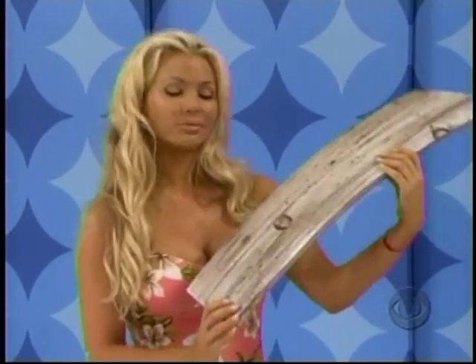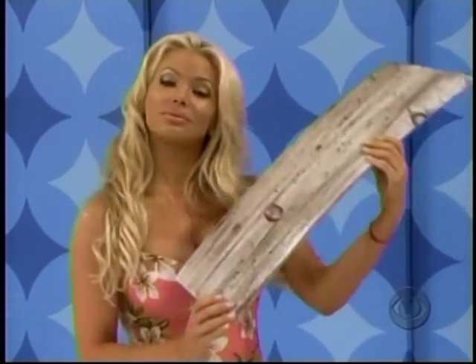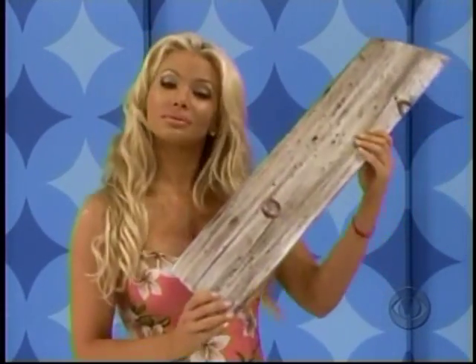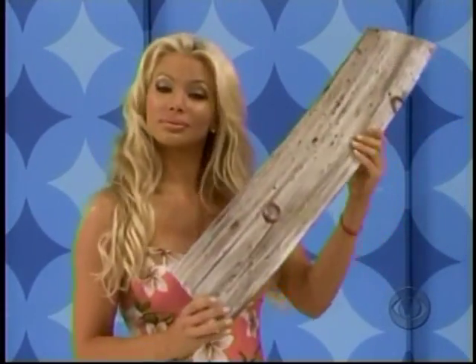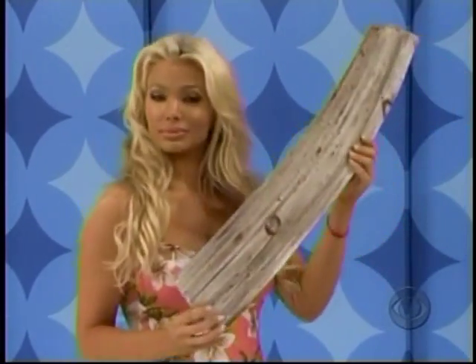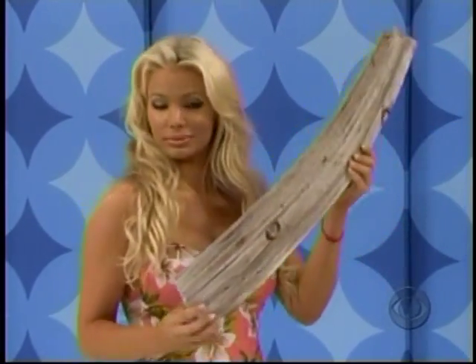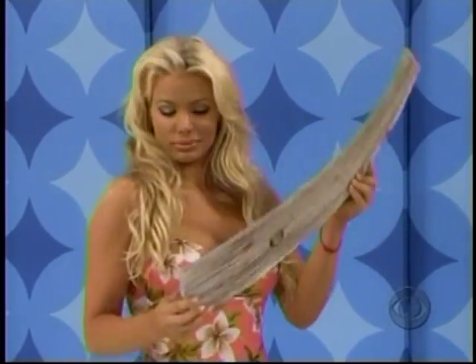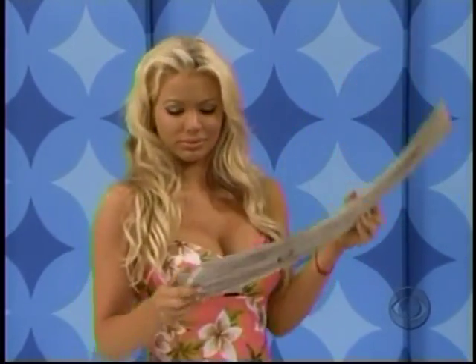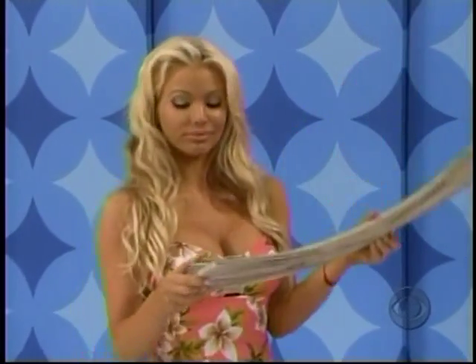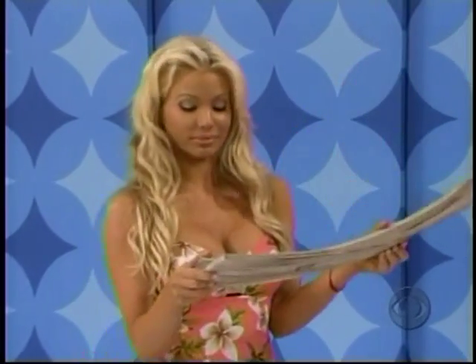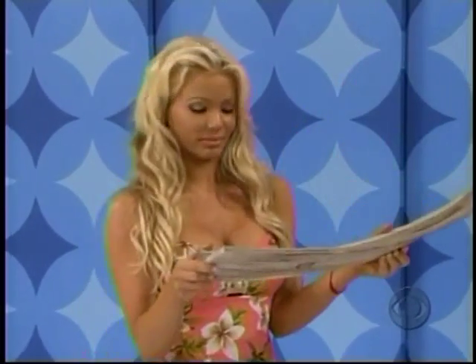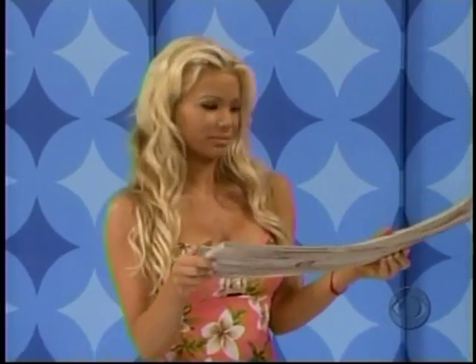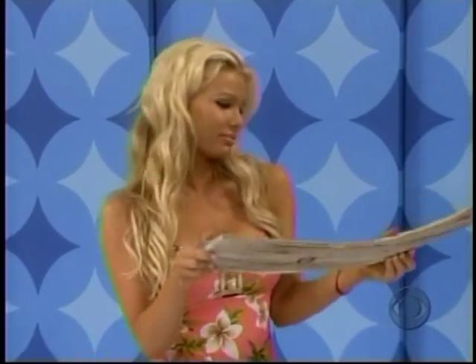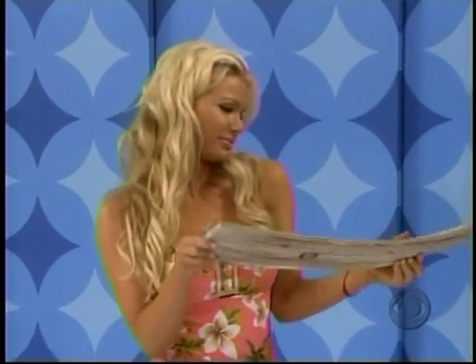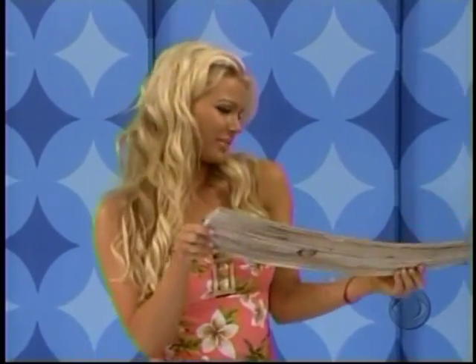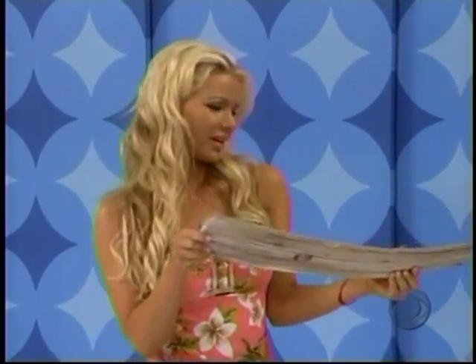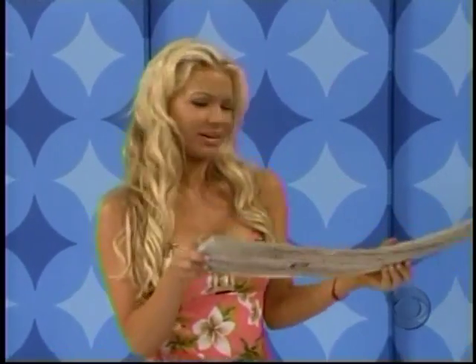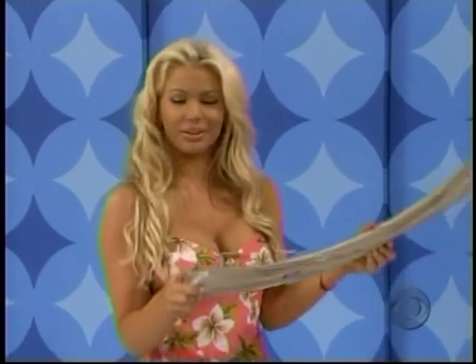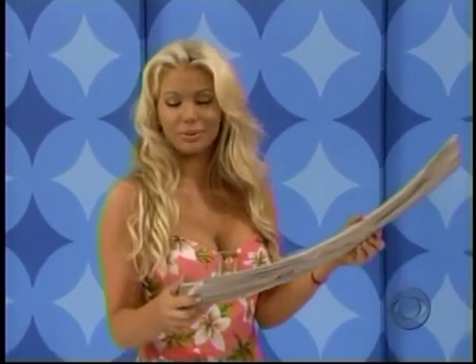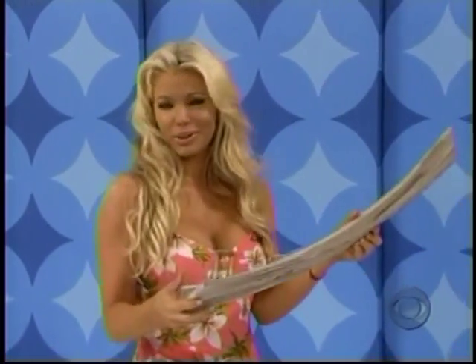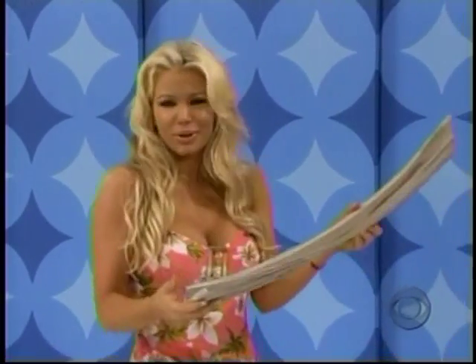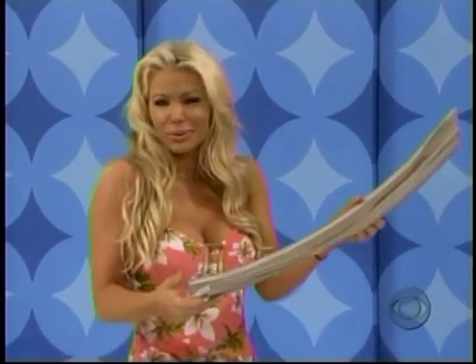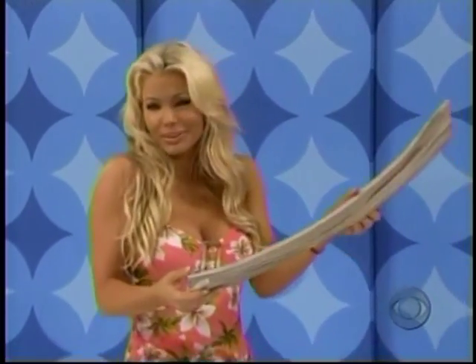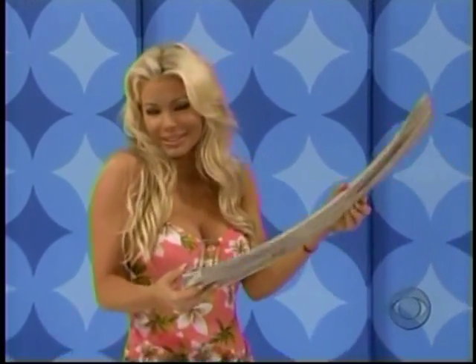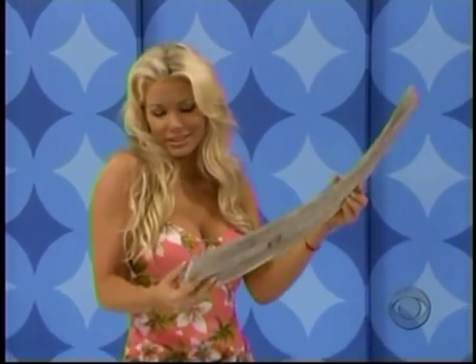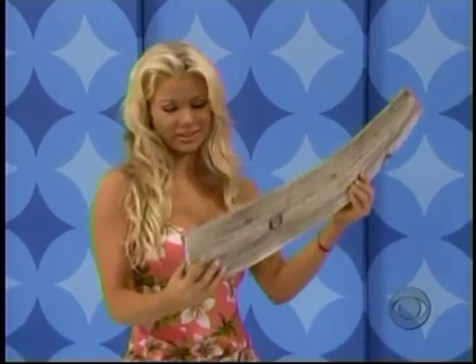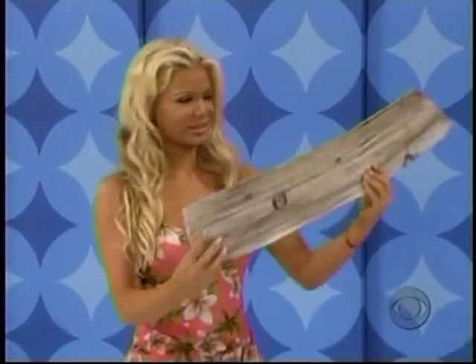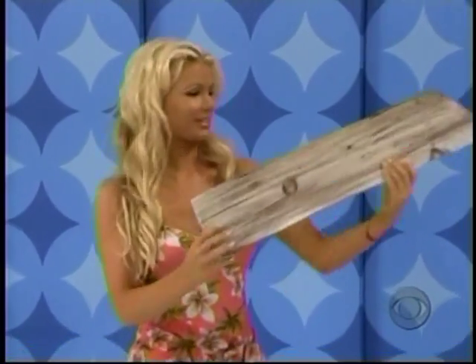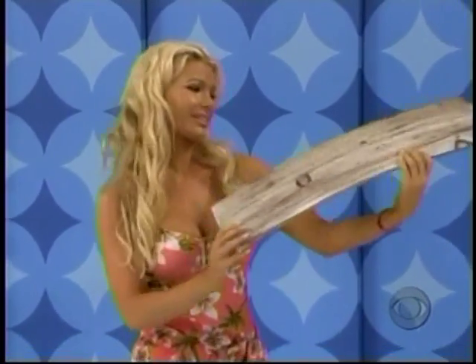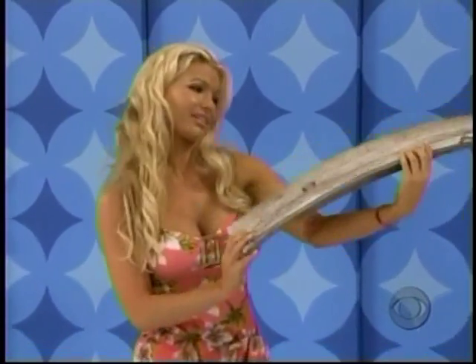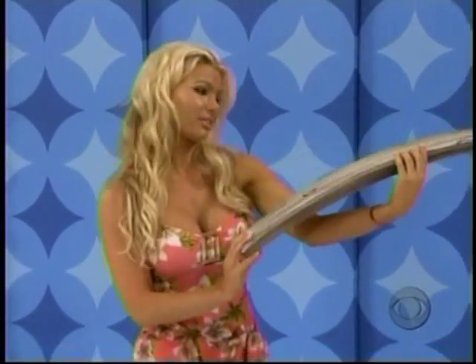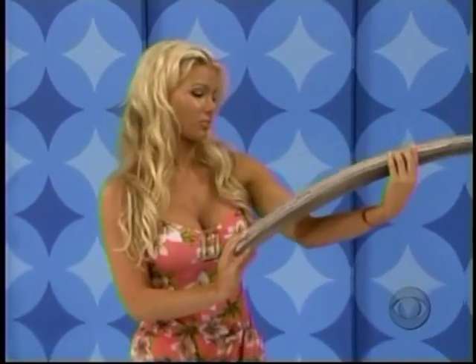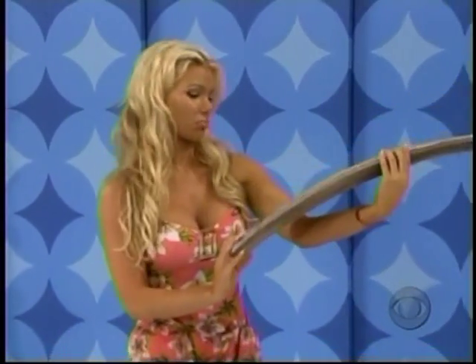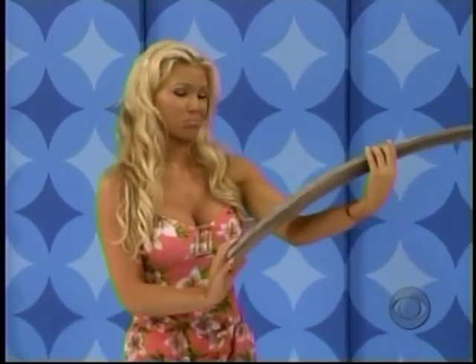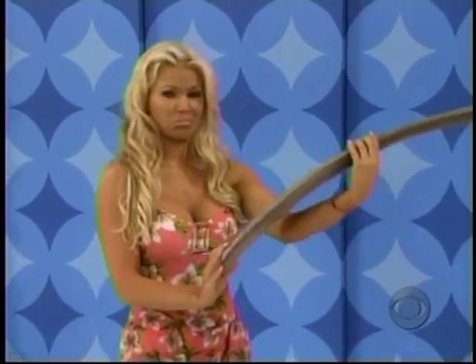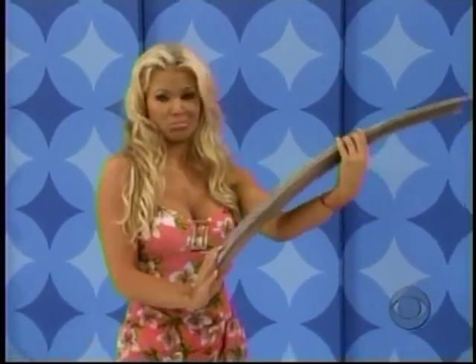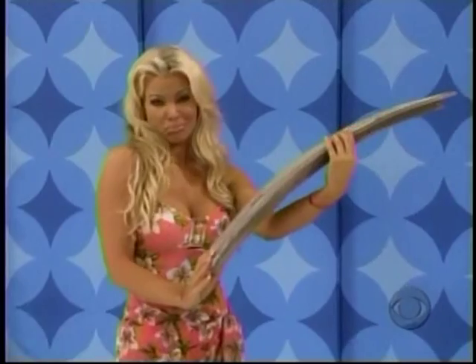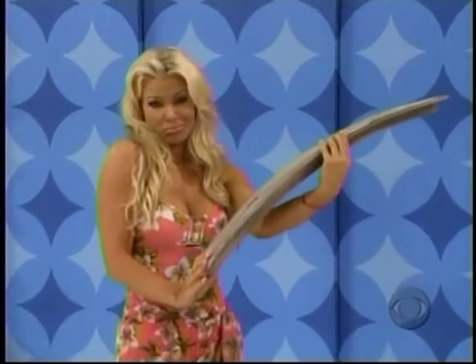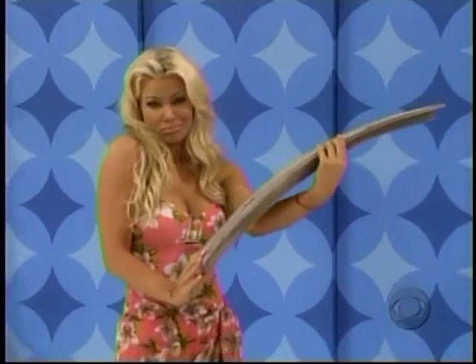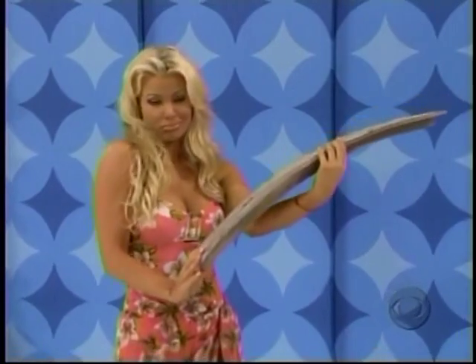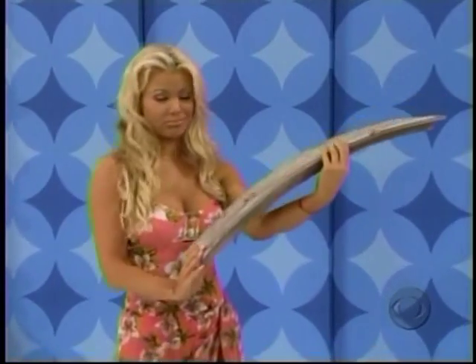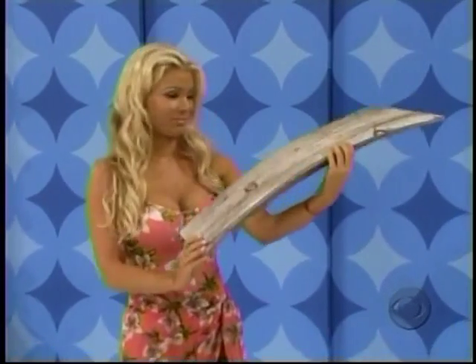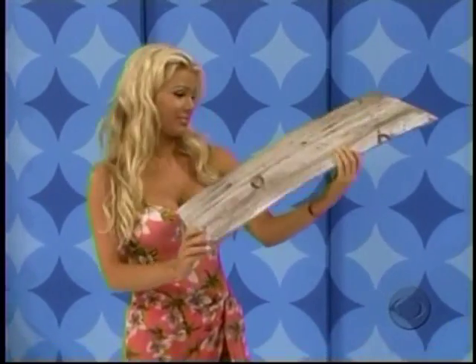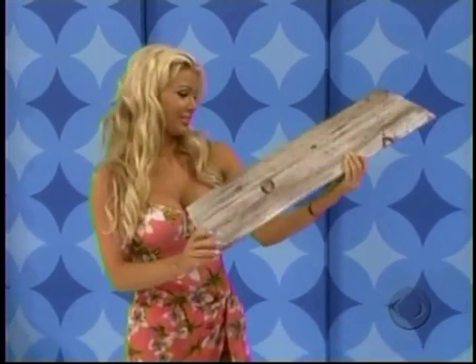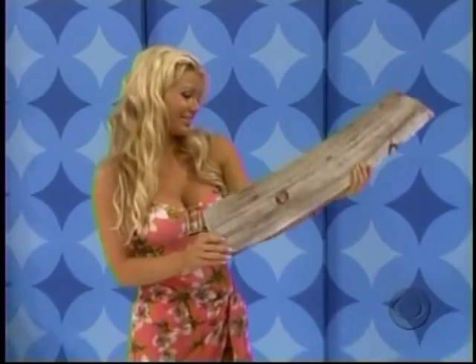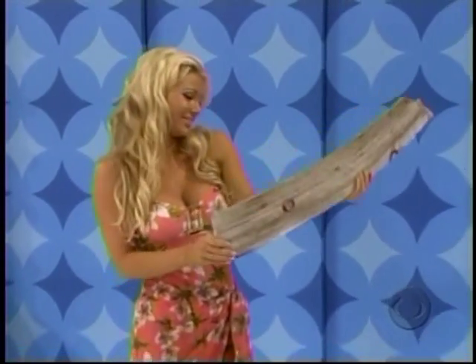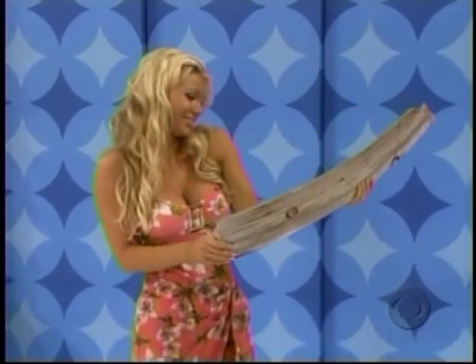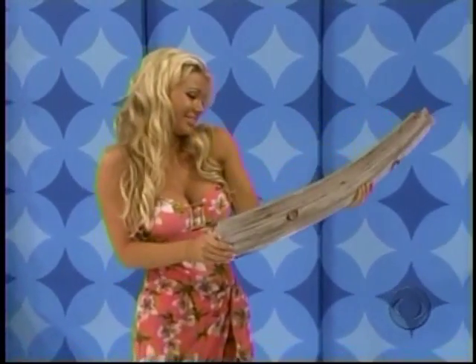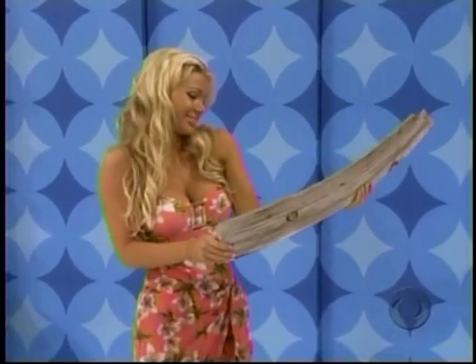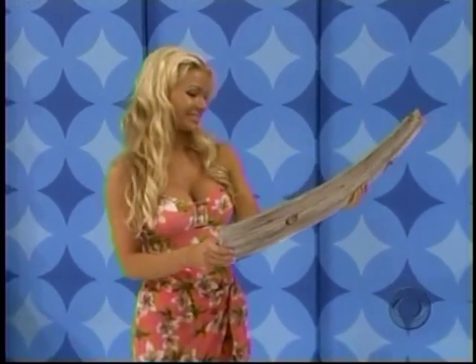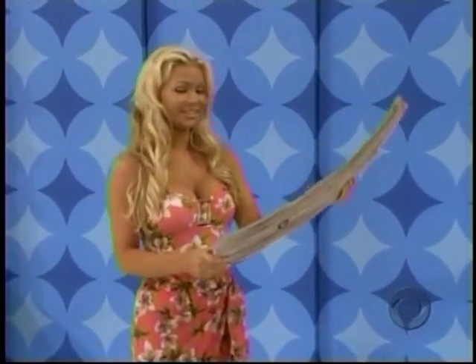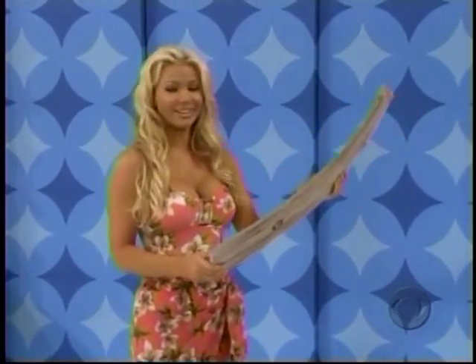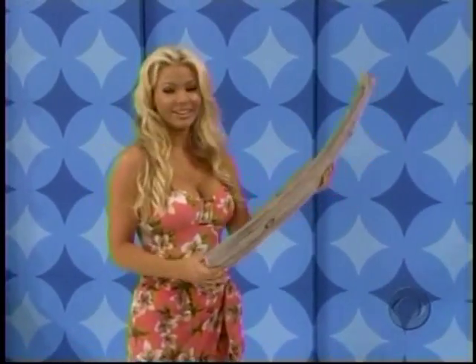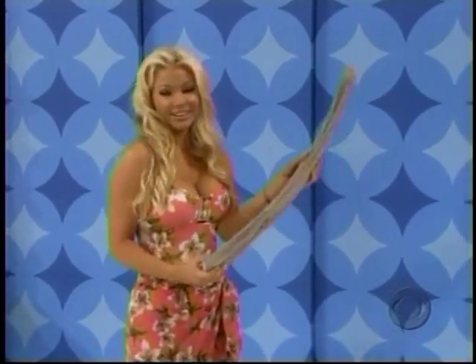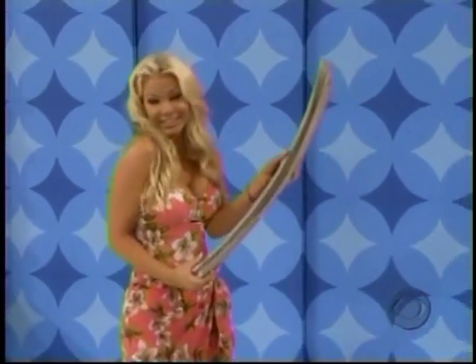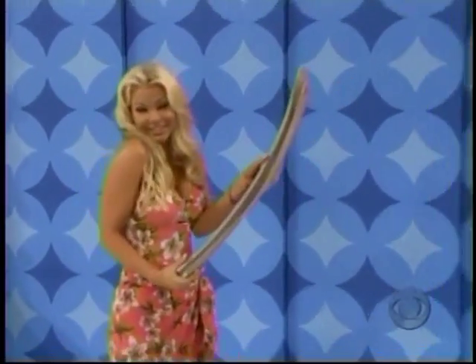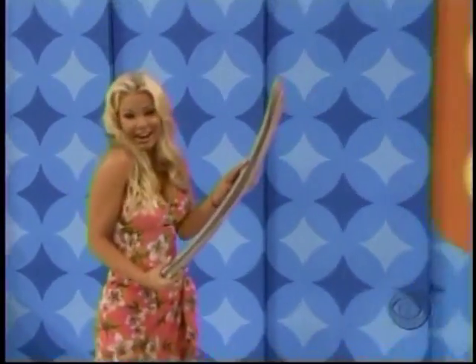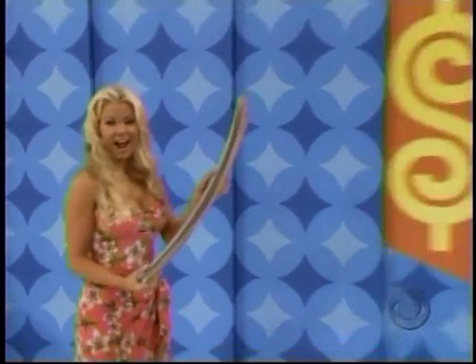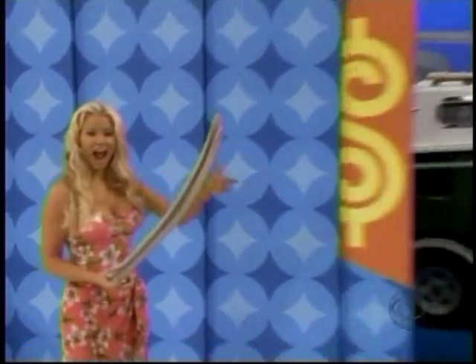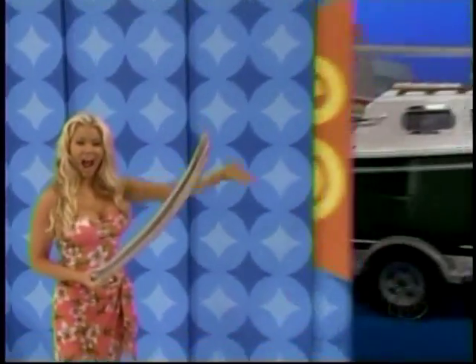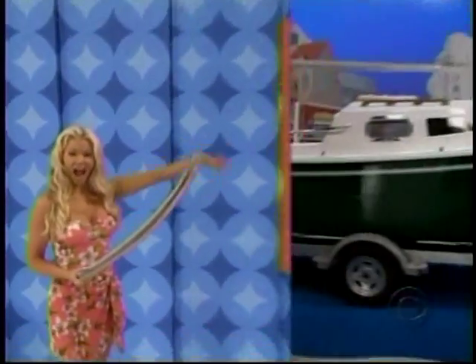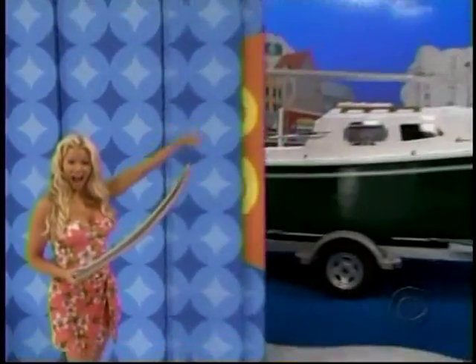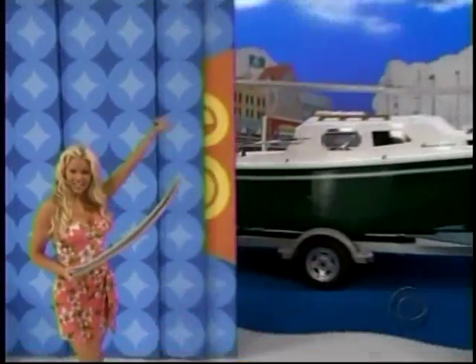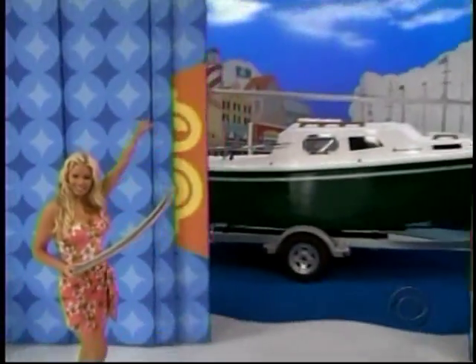Betty feels baffled and befuddled by the bent board that she brought from beneath the berth that is buckled beside her brand new boat!